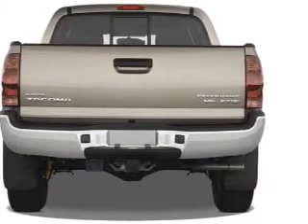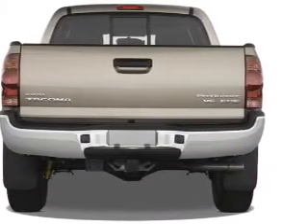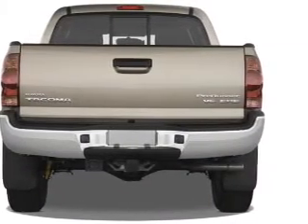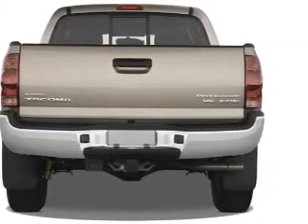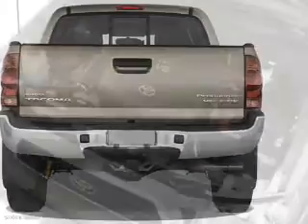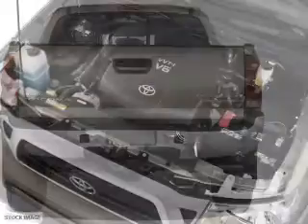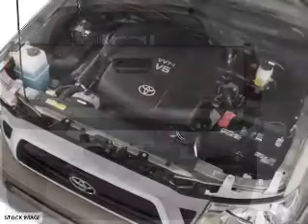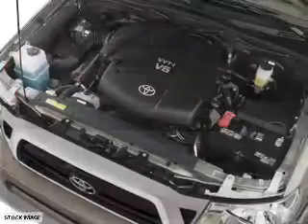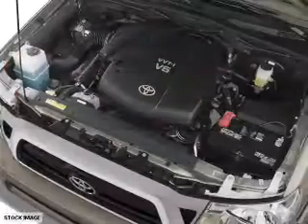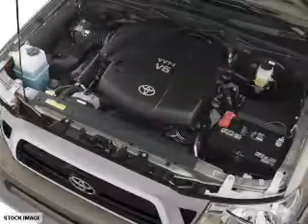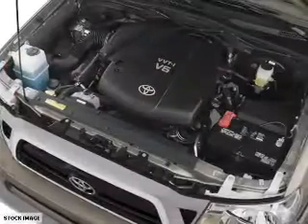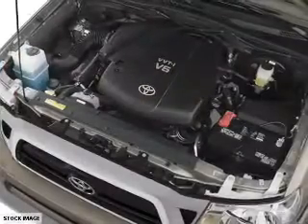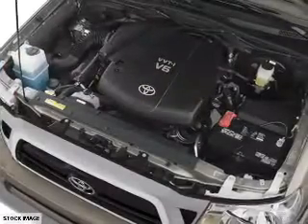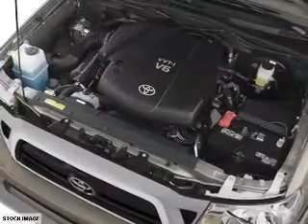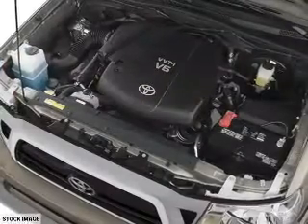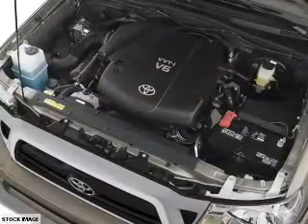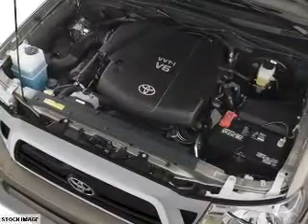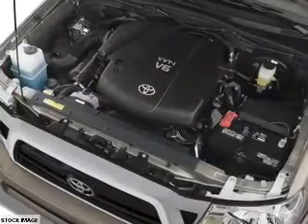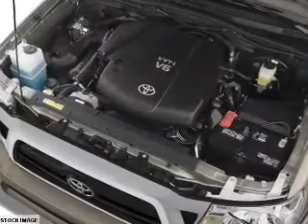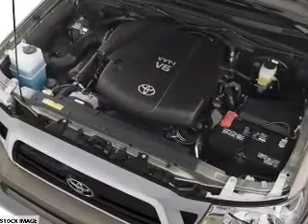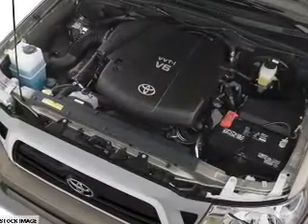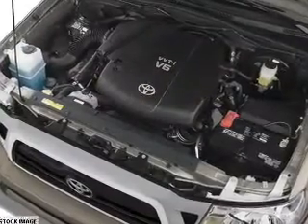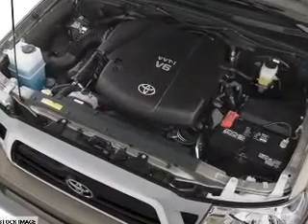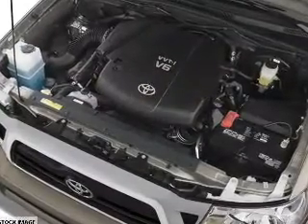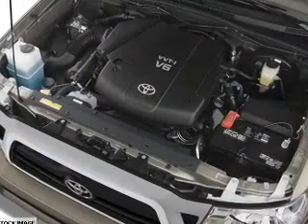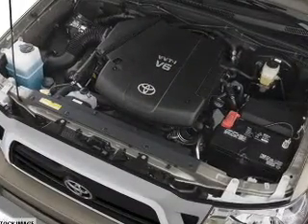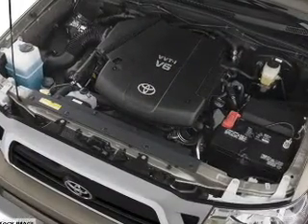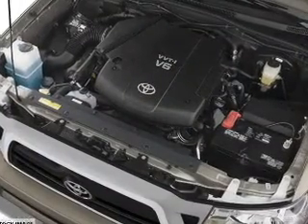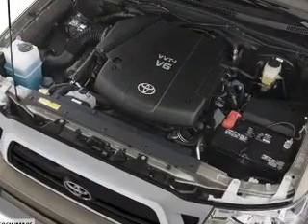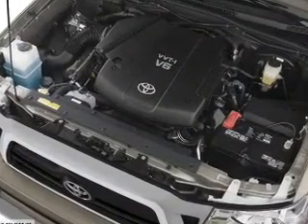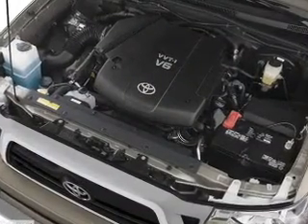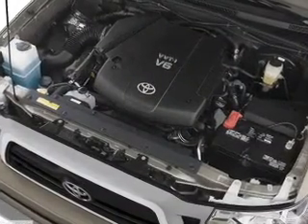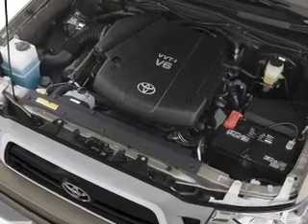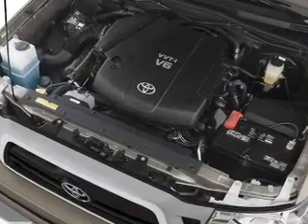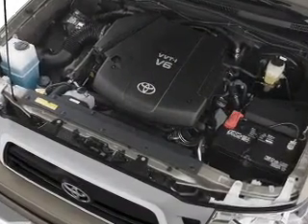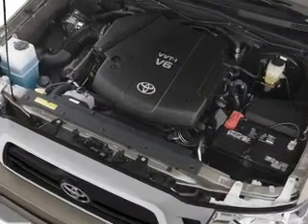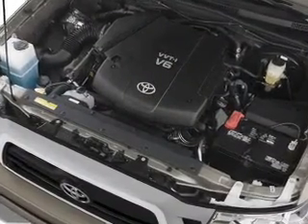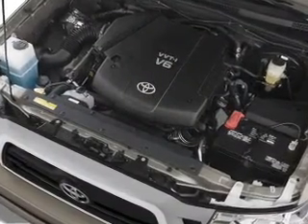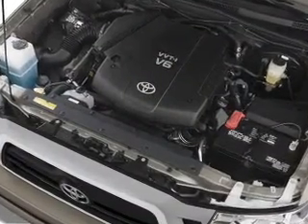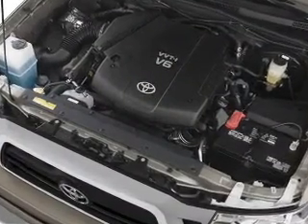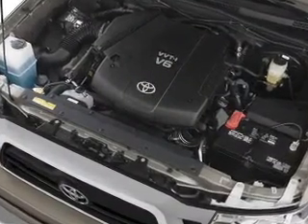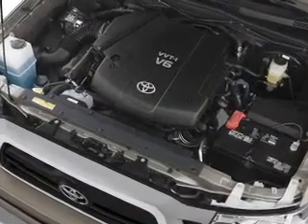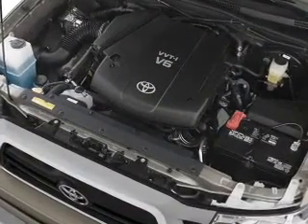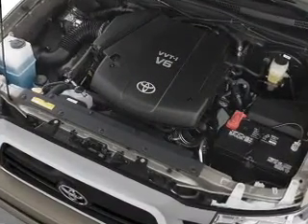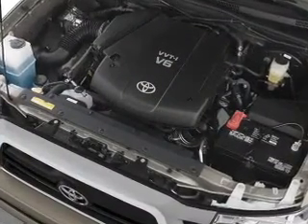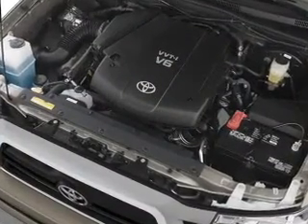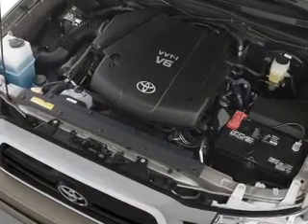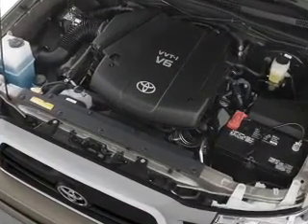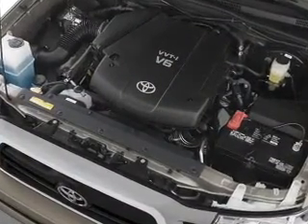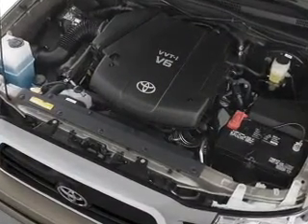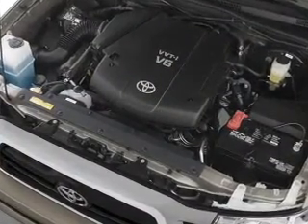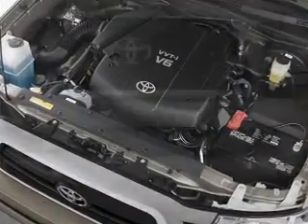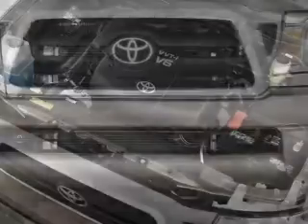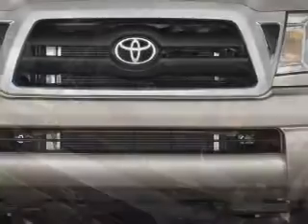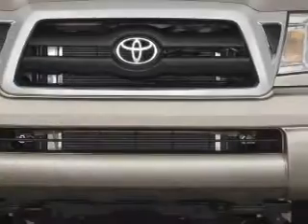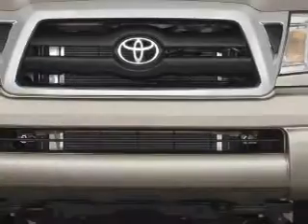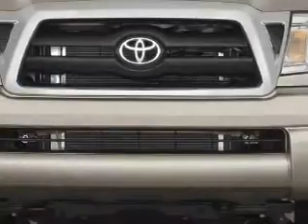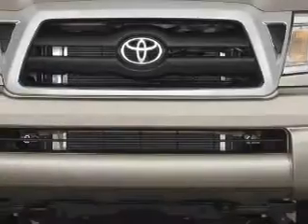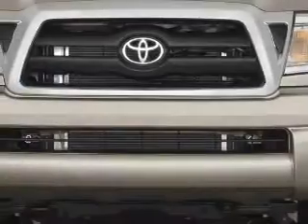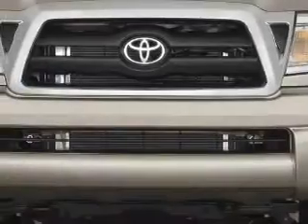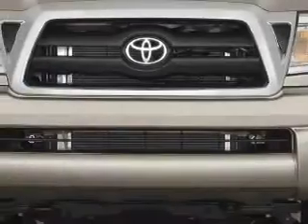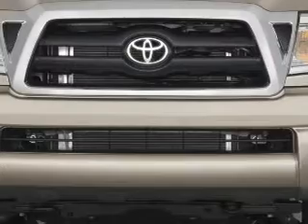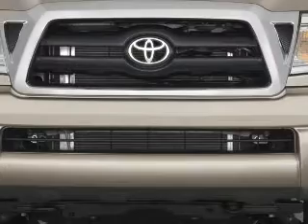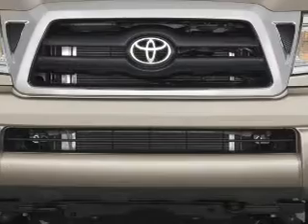Child restraint seats, power outlet, air conditioning, power door locks, power windows, and power steering.